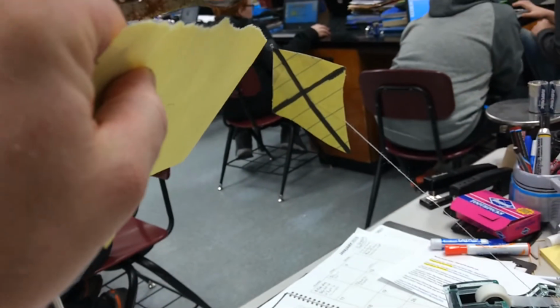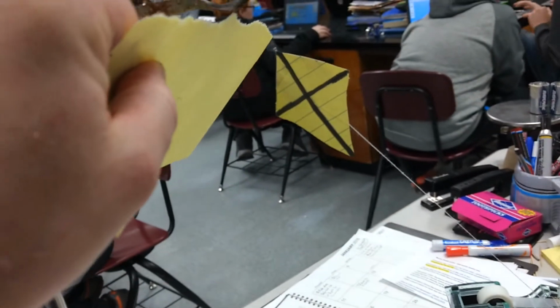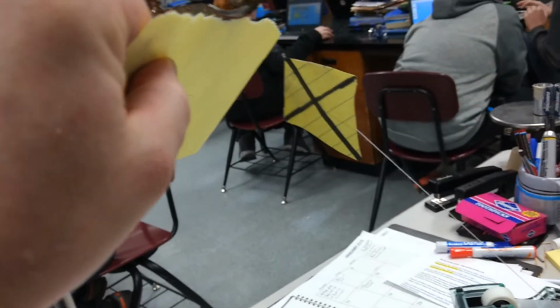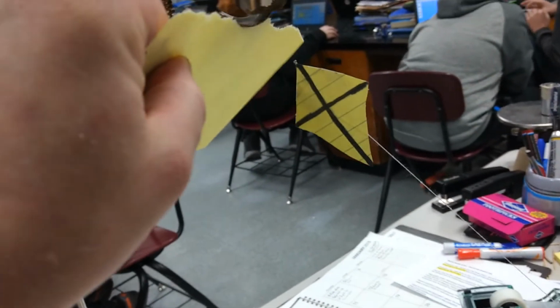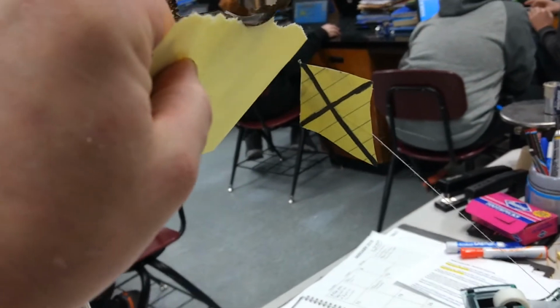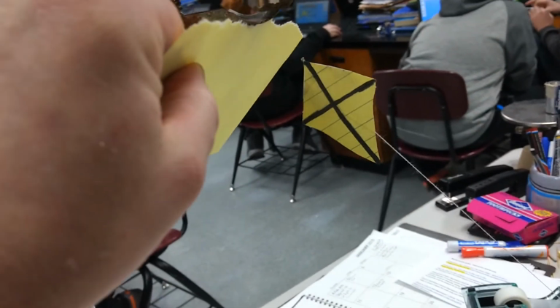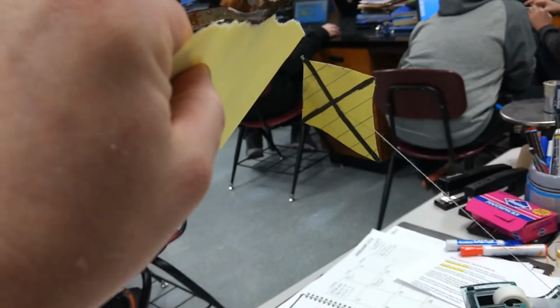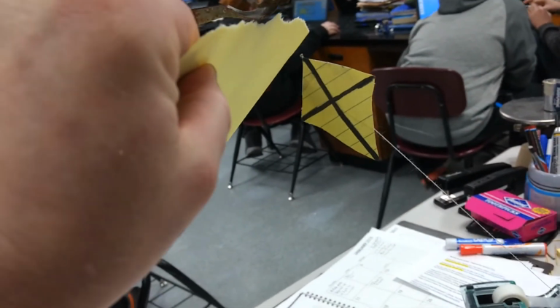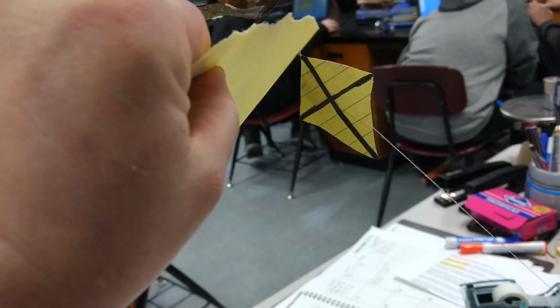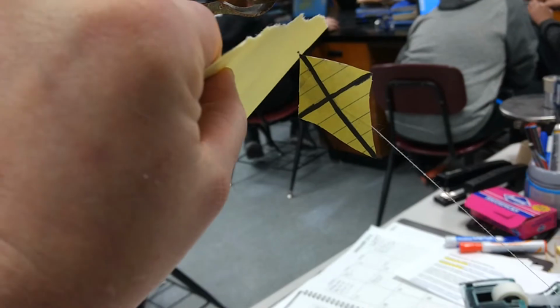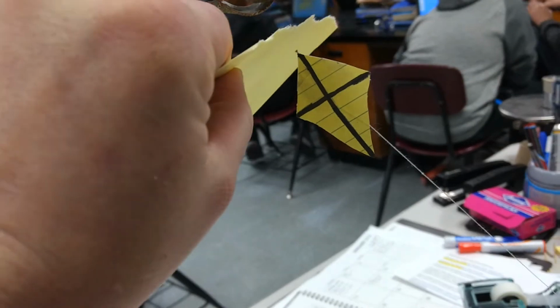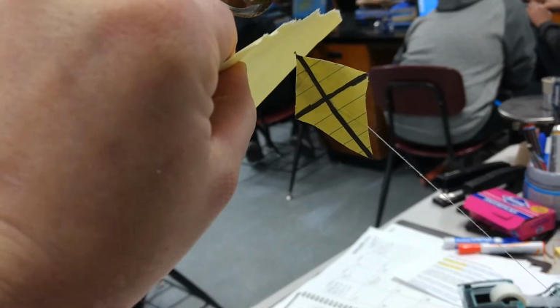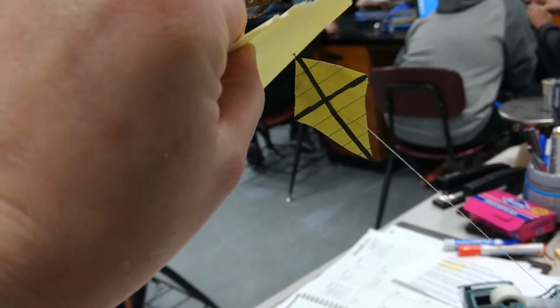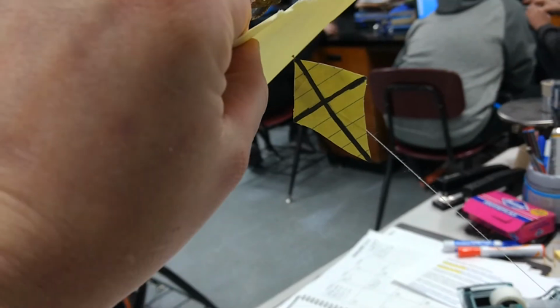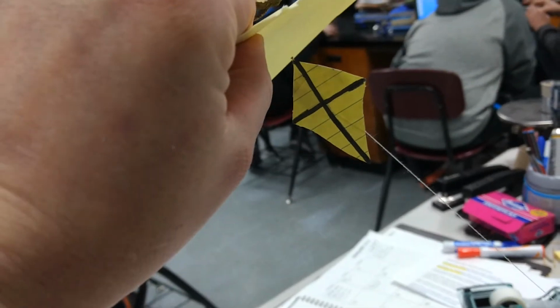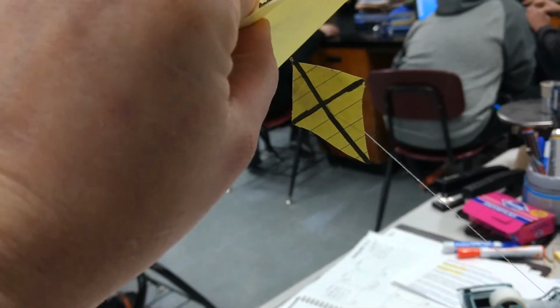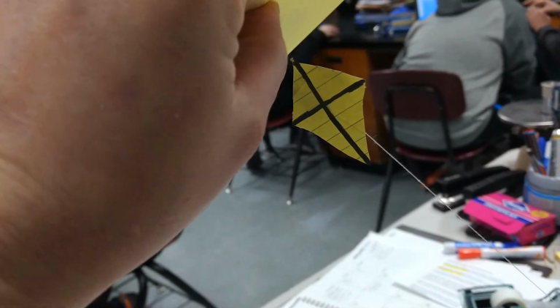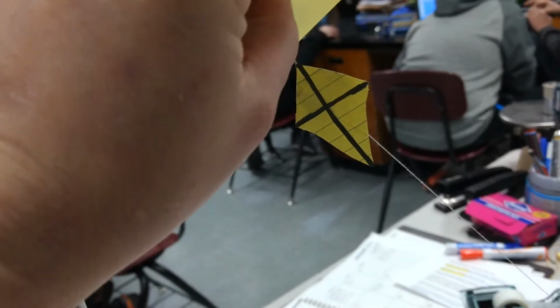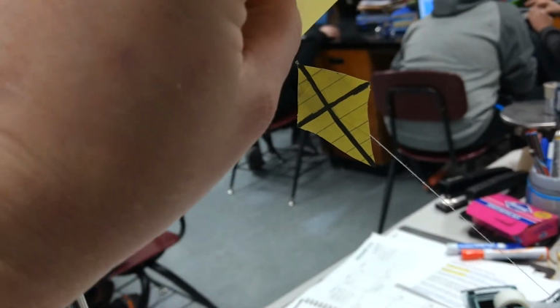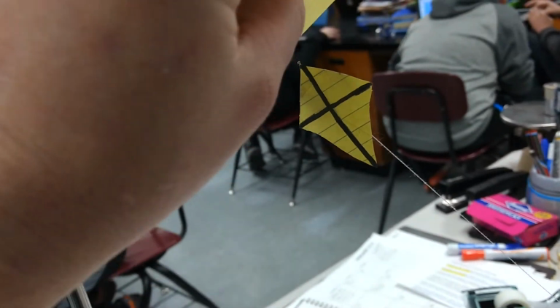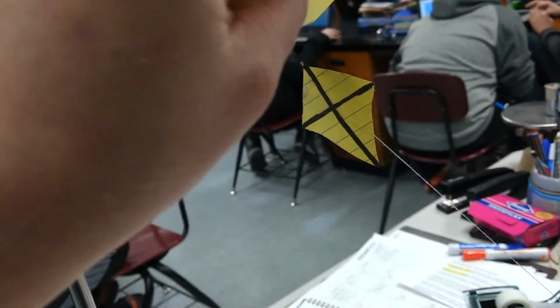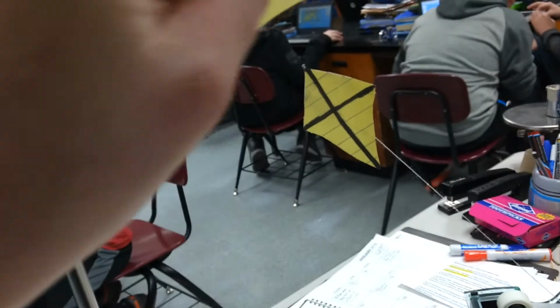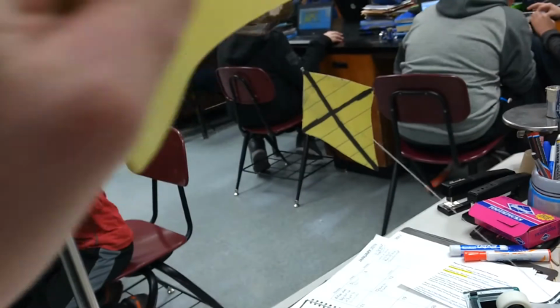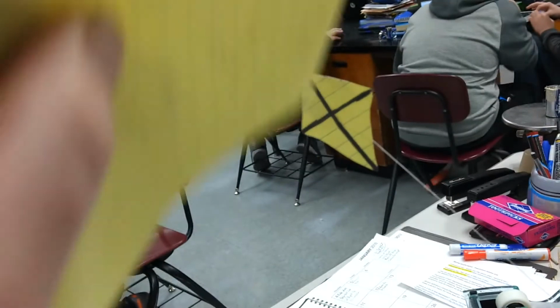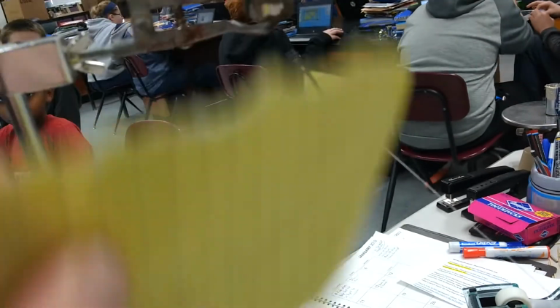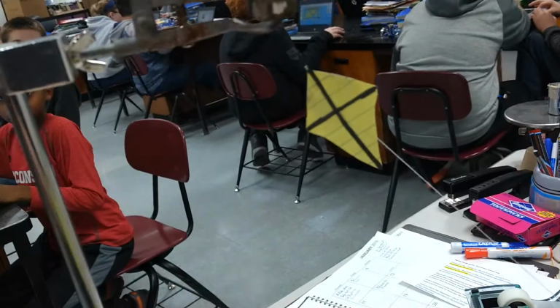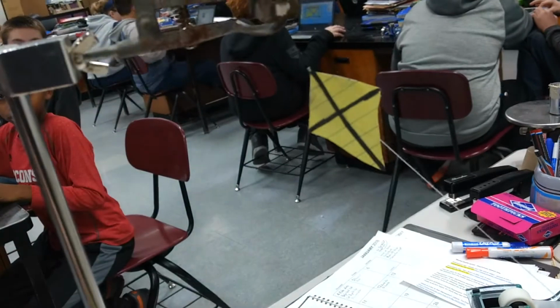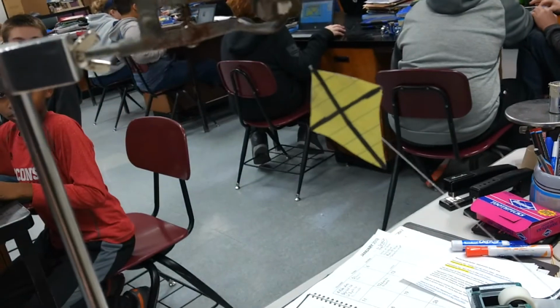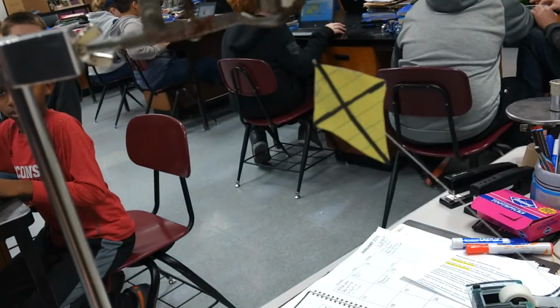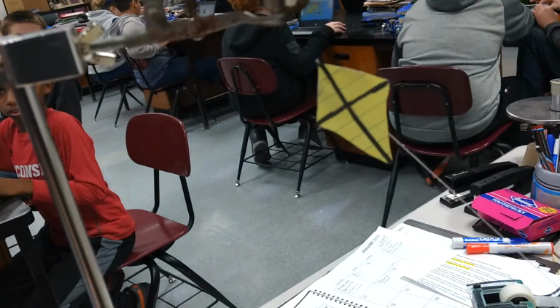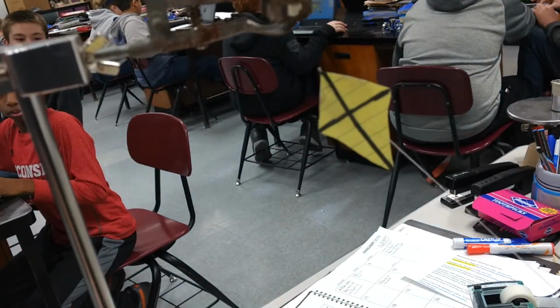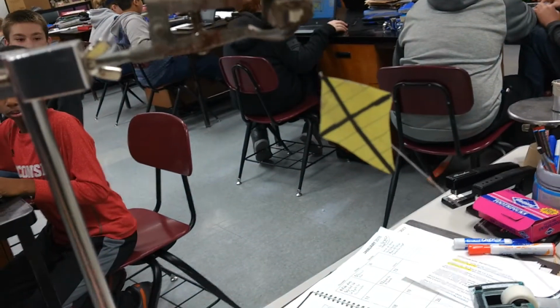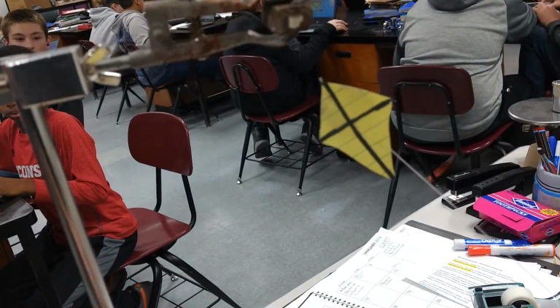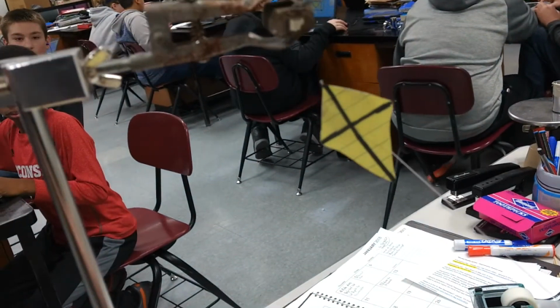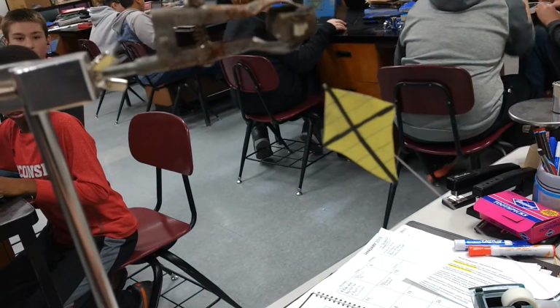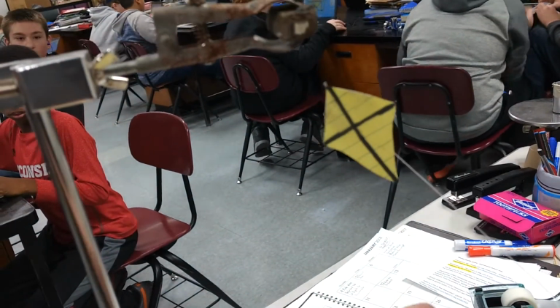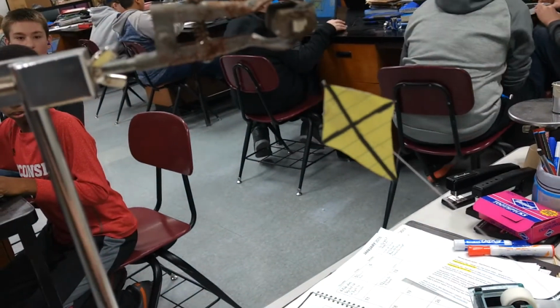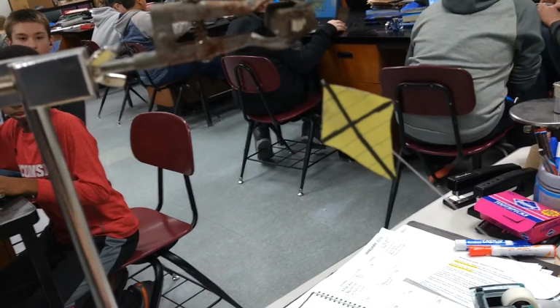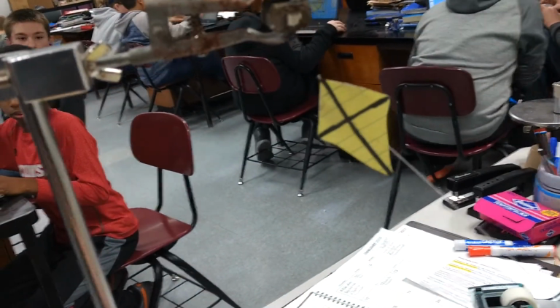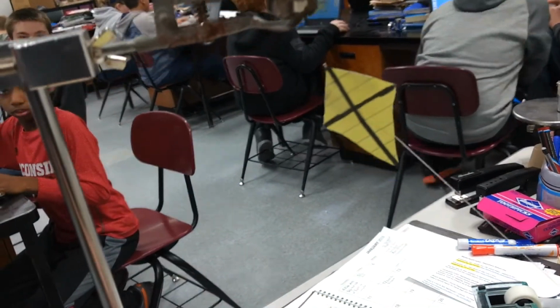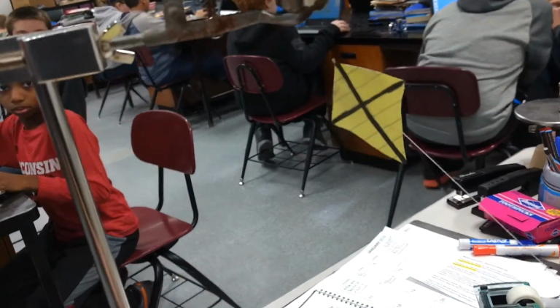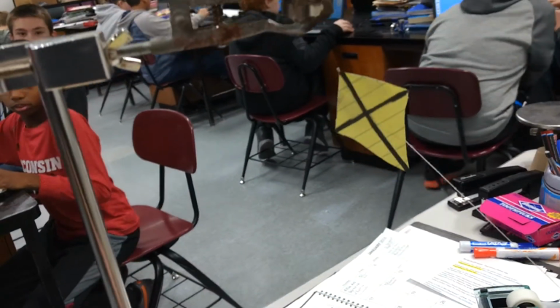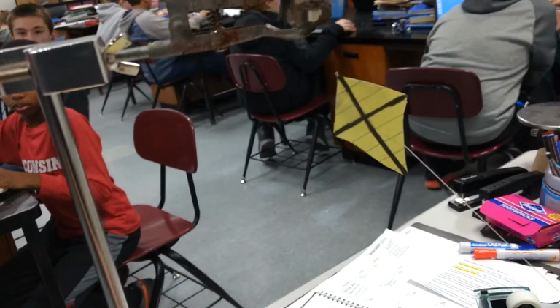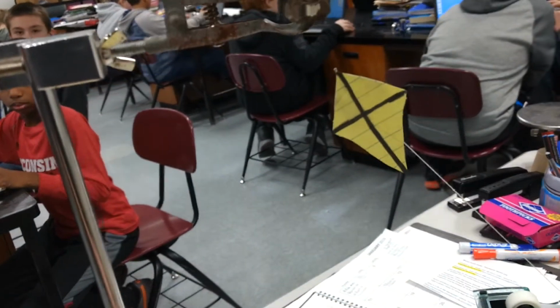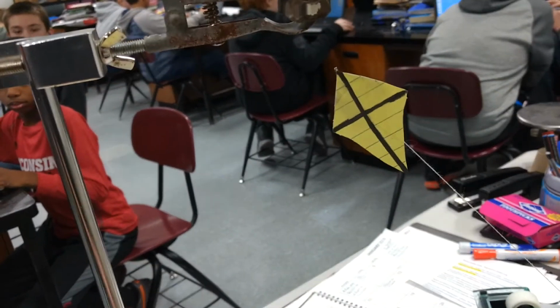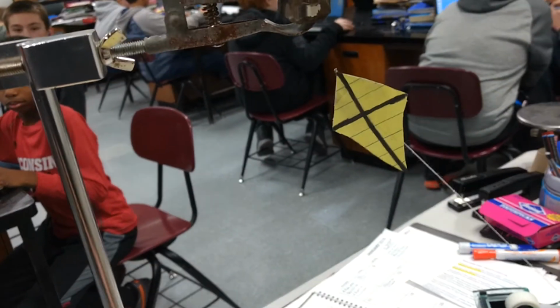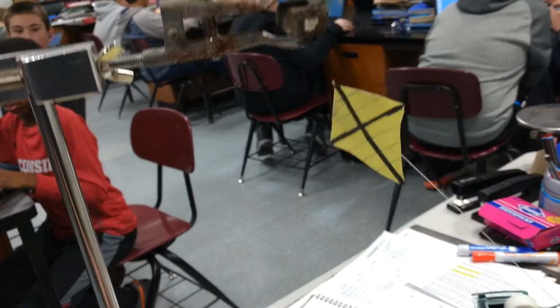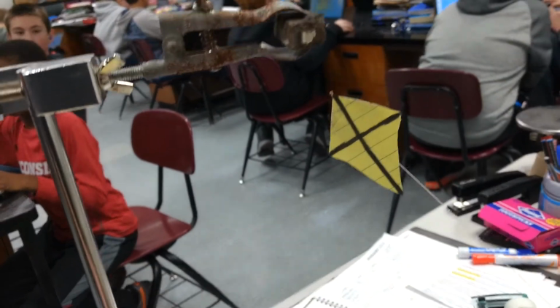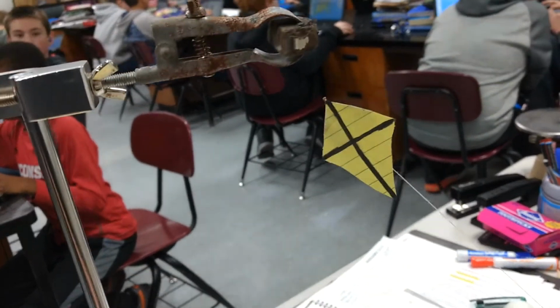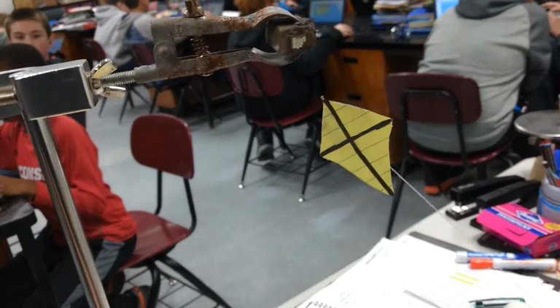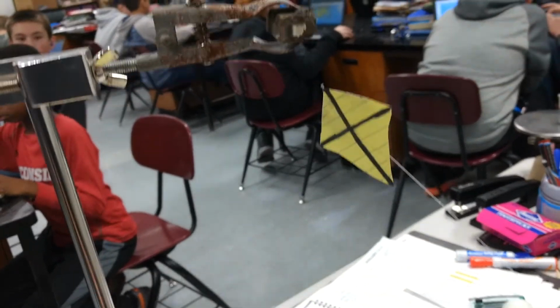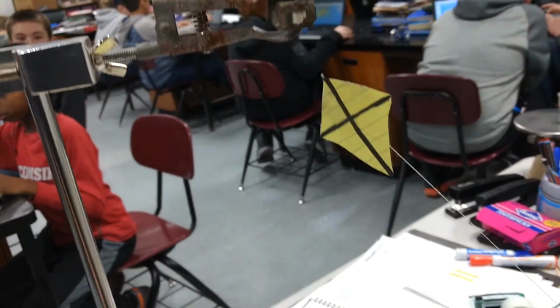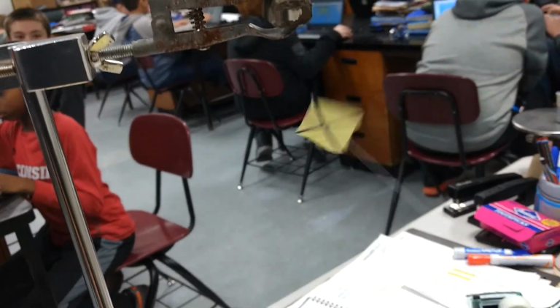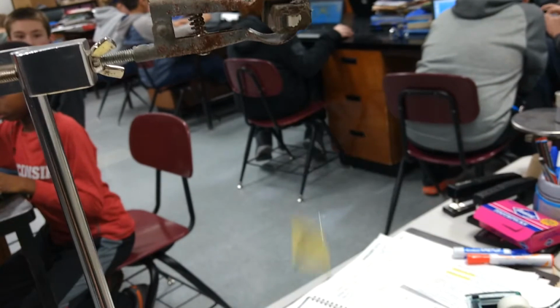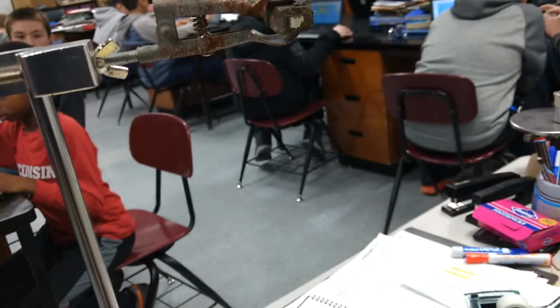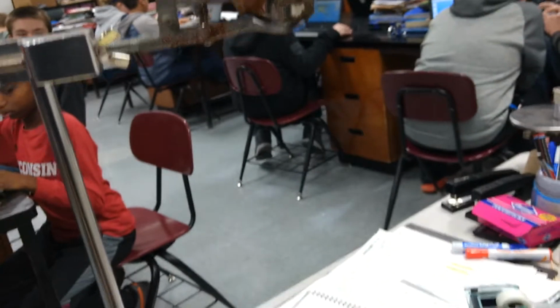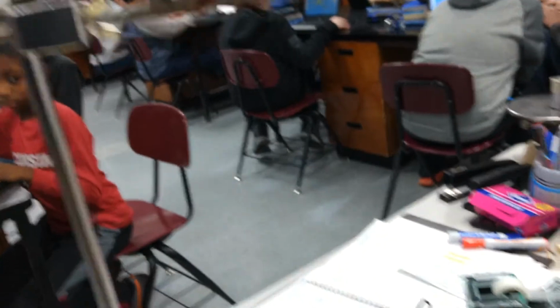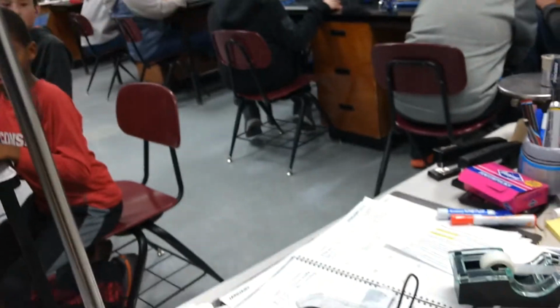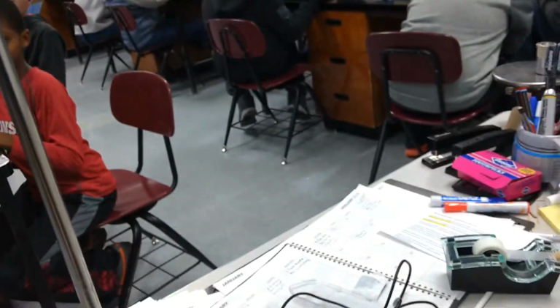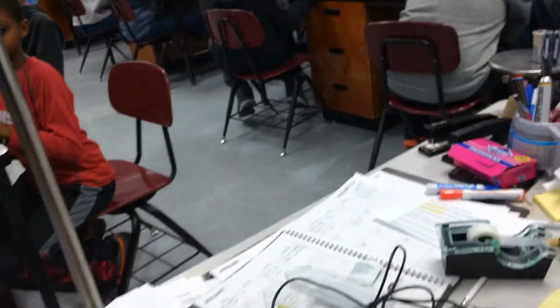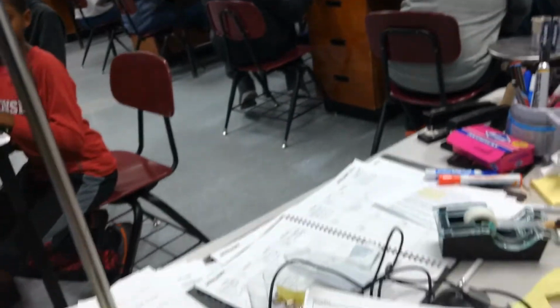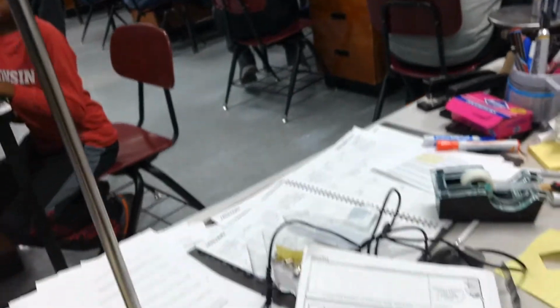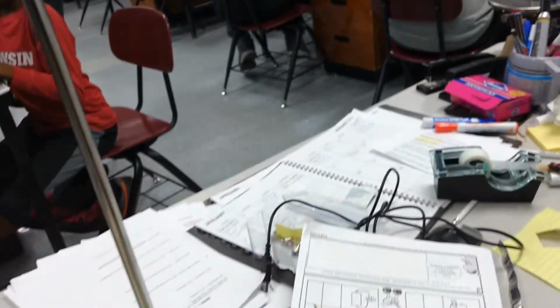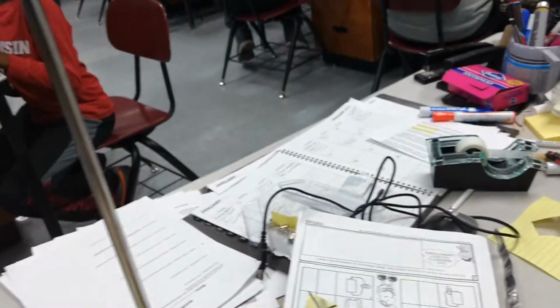Now we're going to test it on a square and then carpet on the stairs.